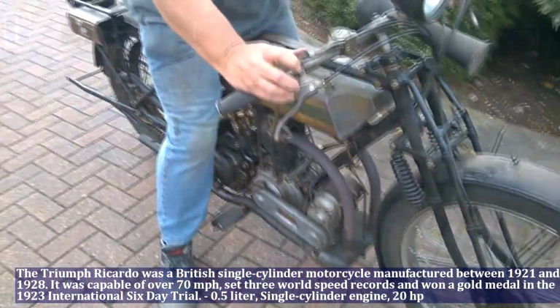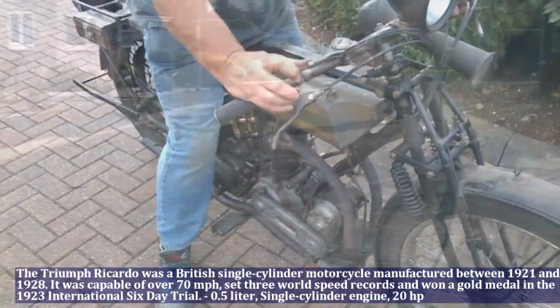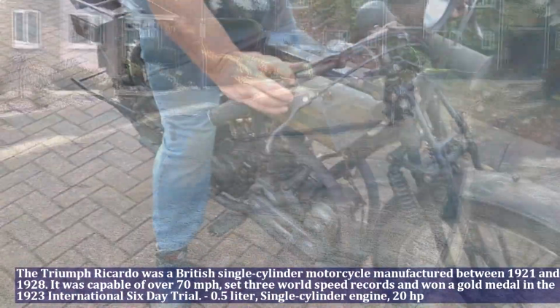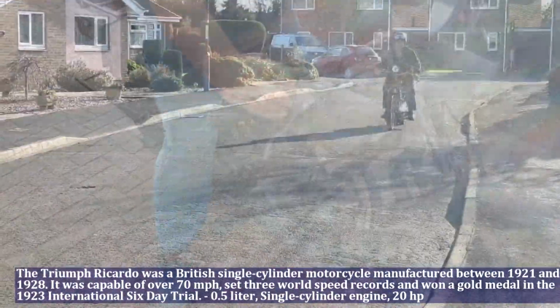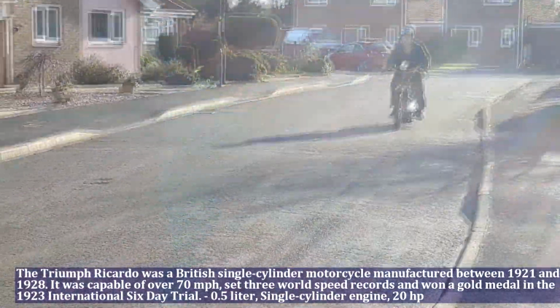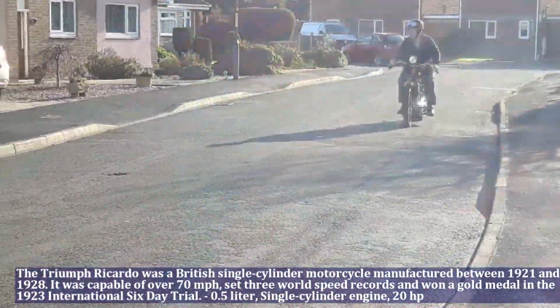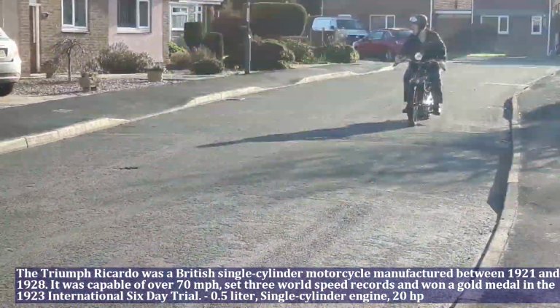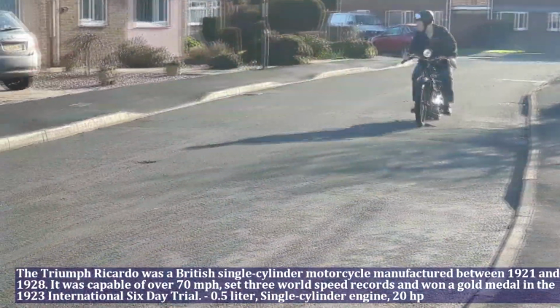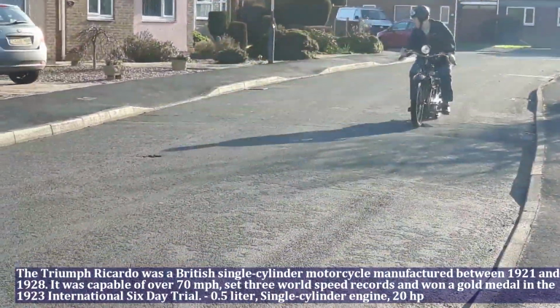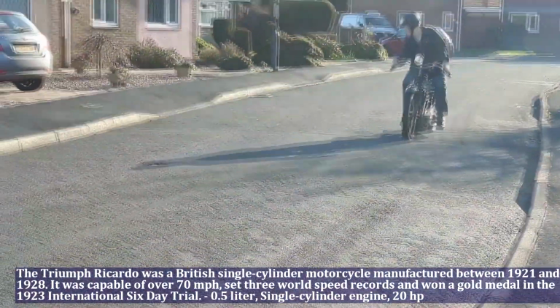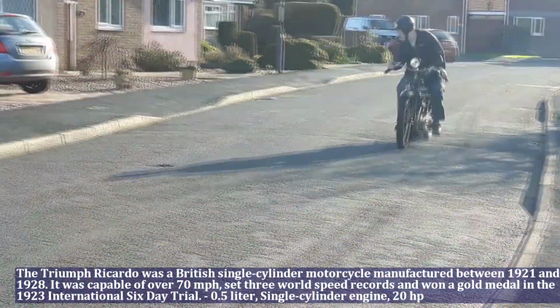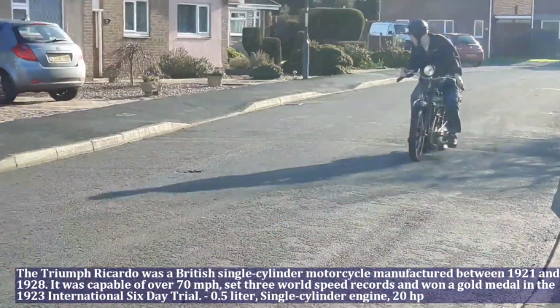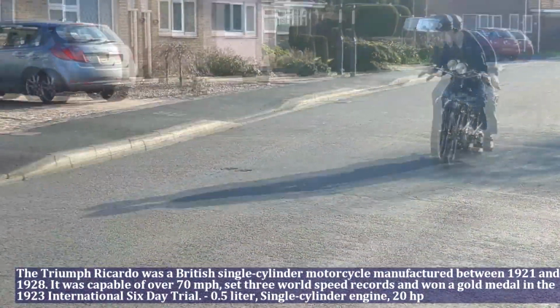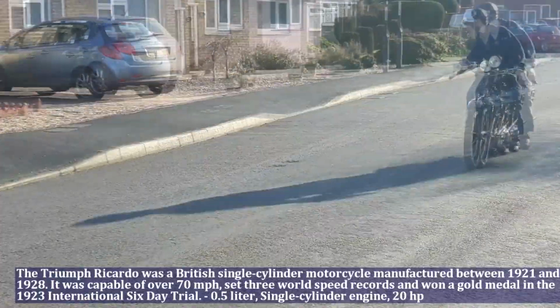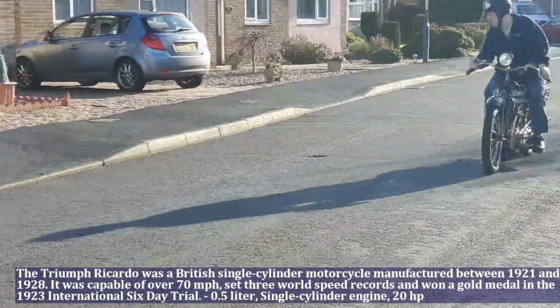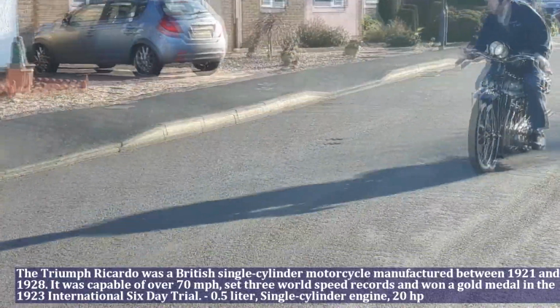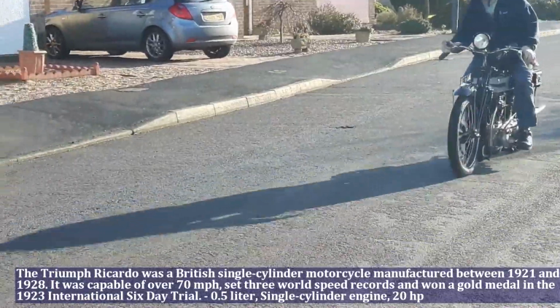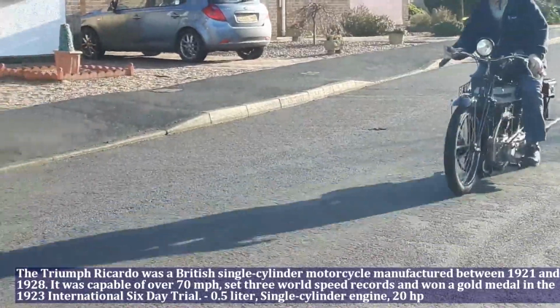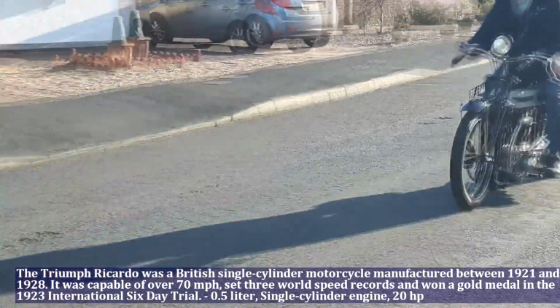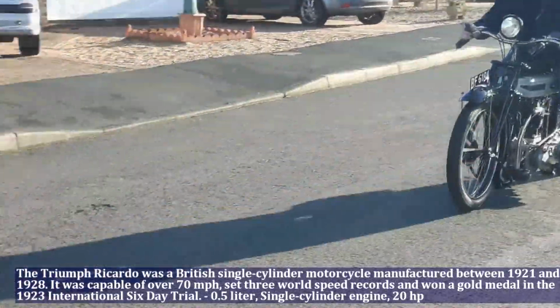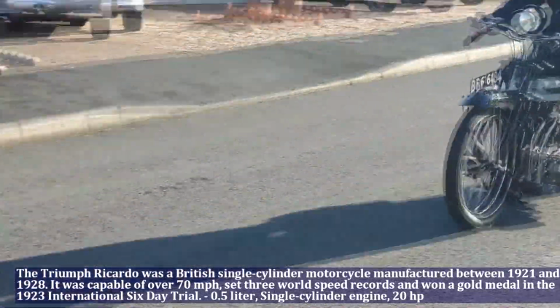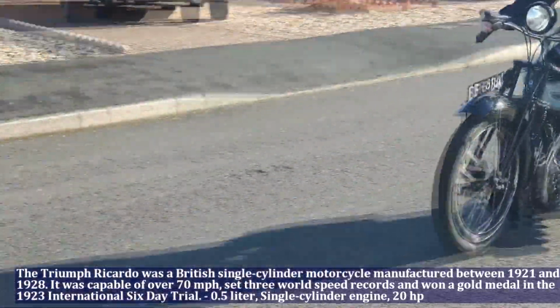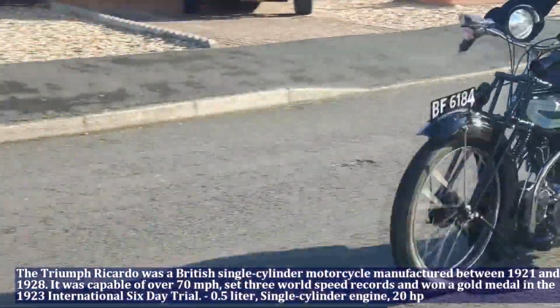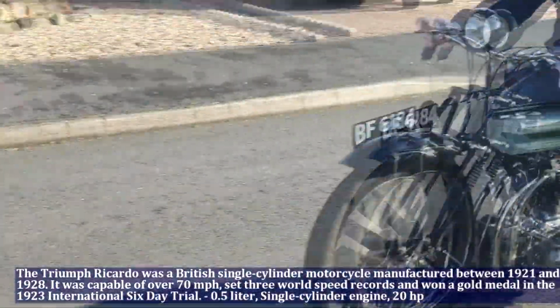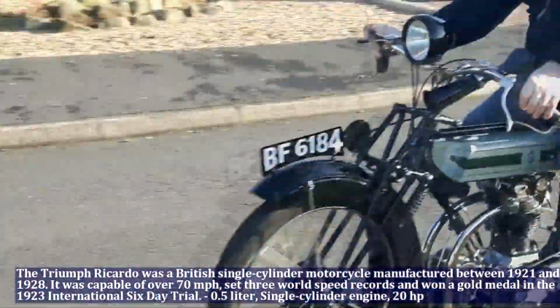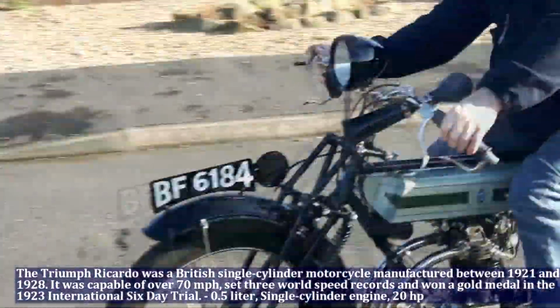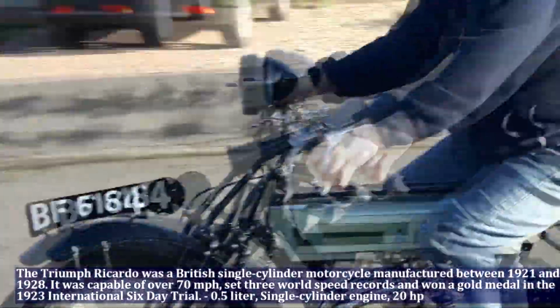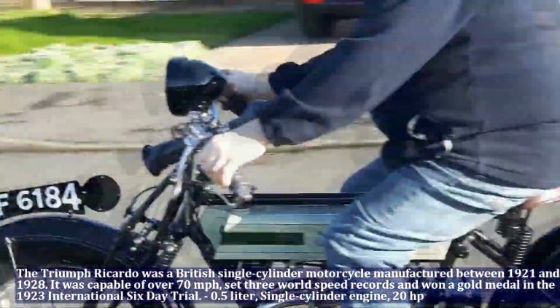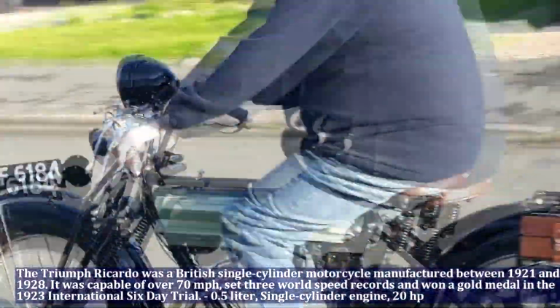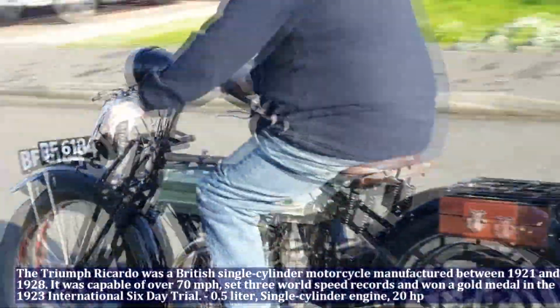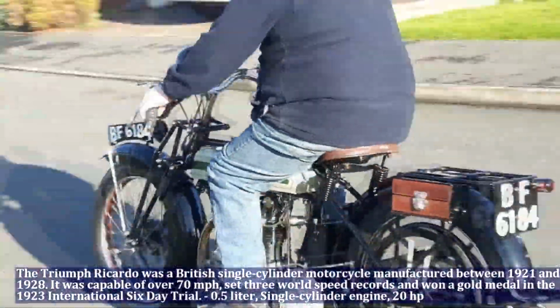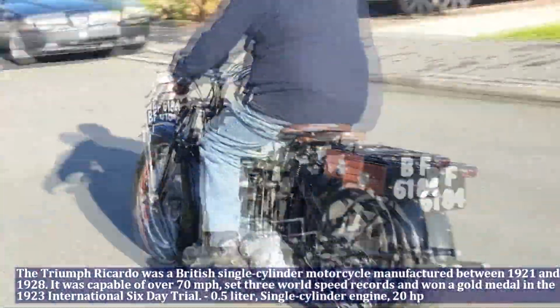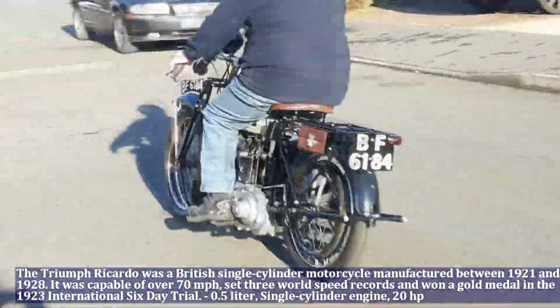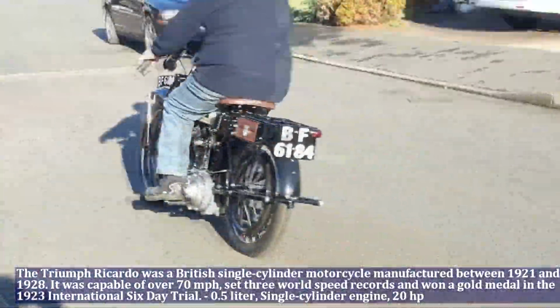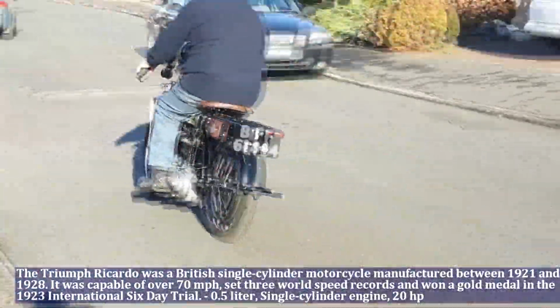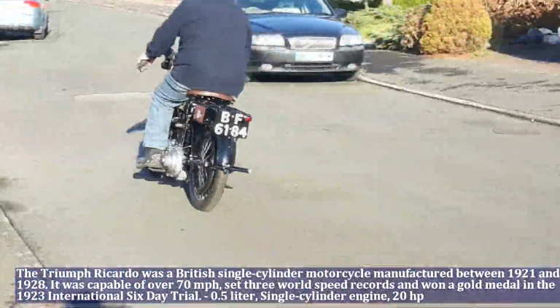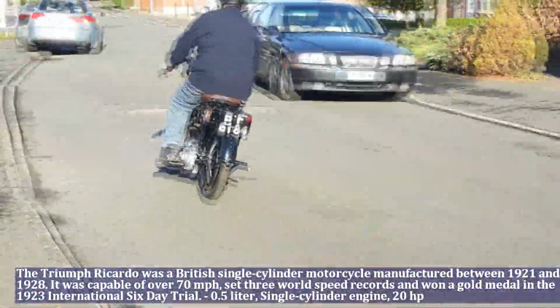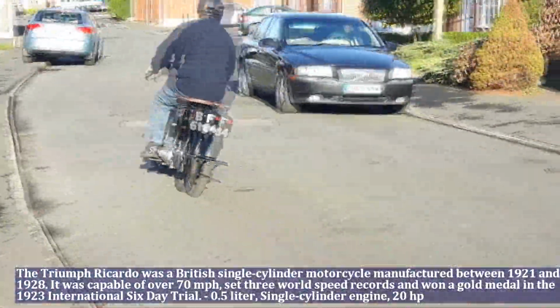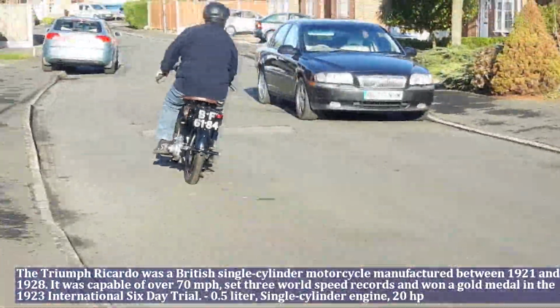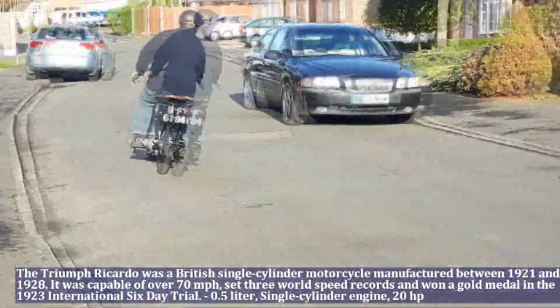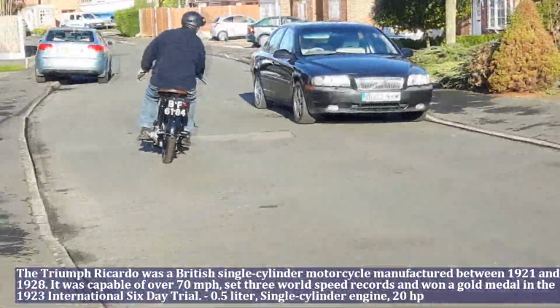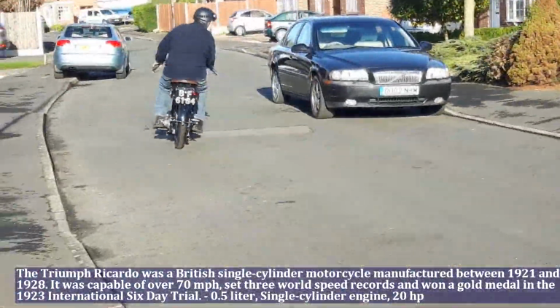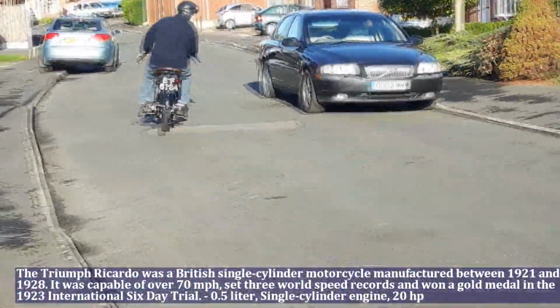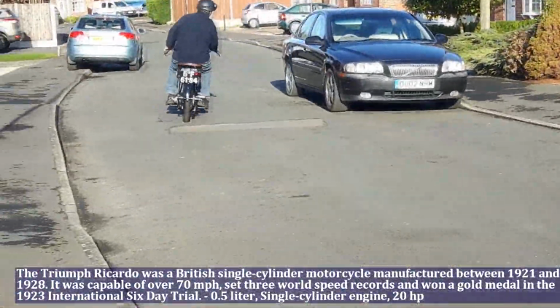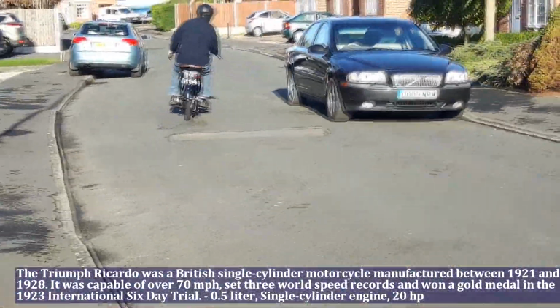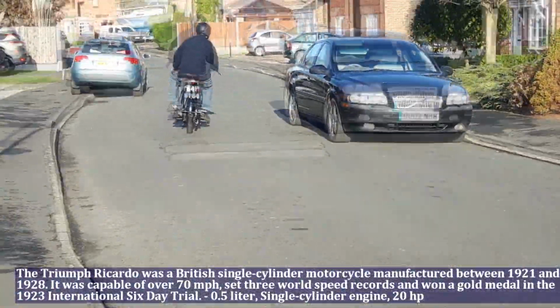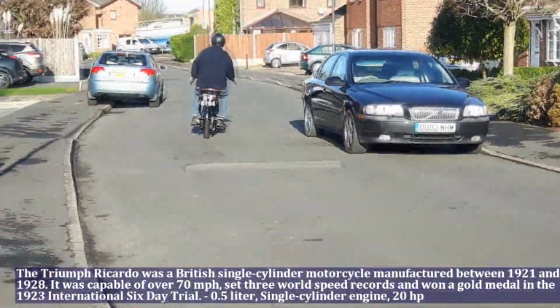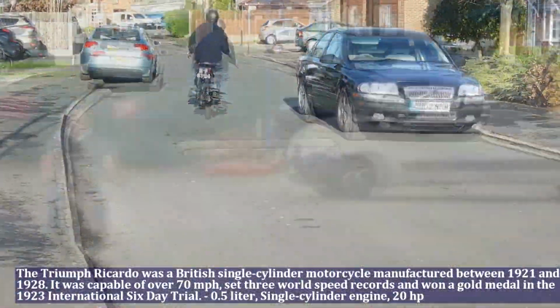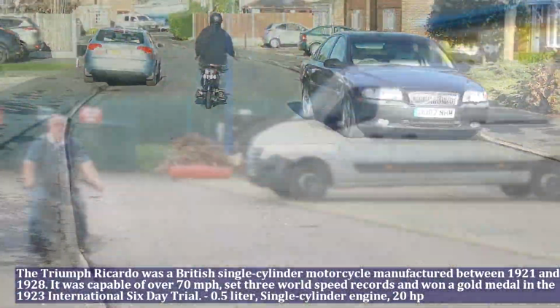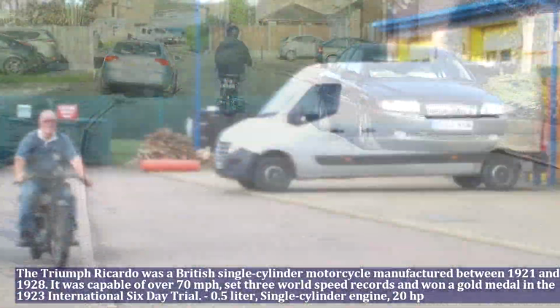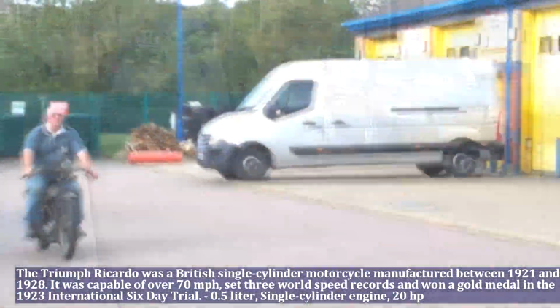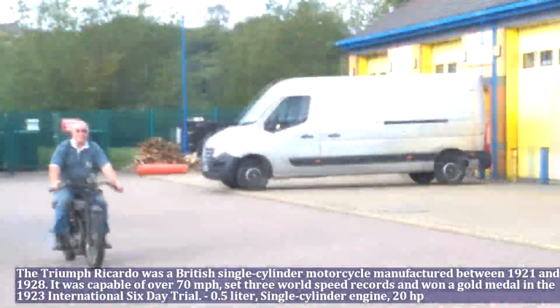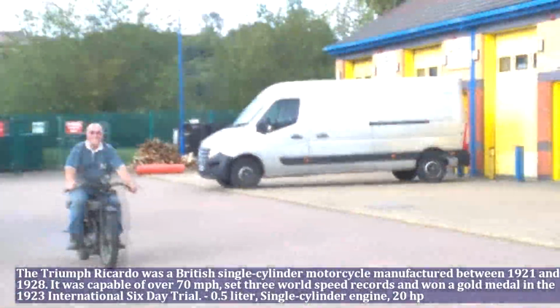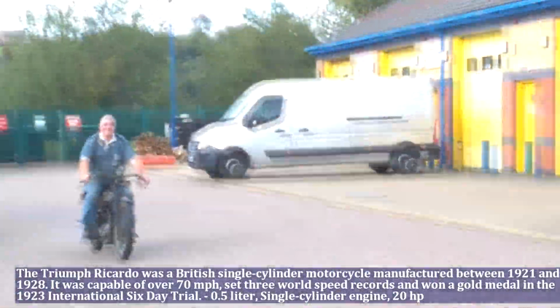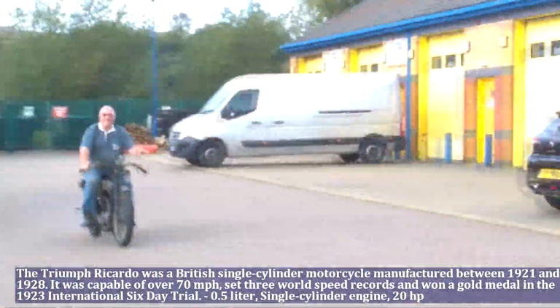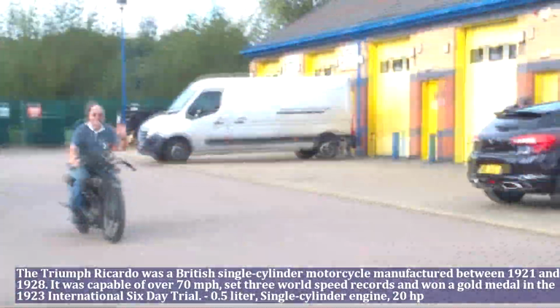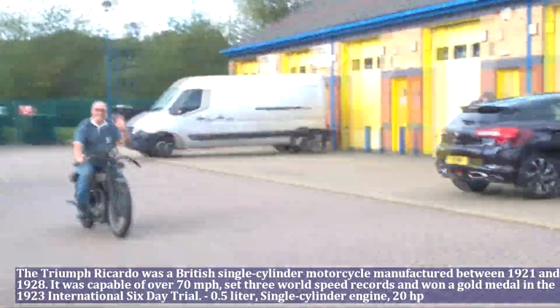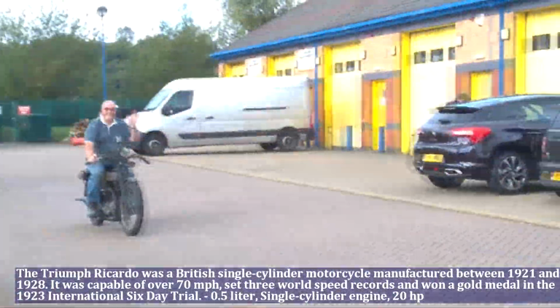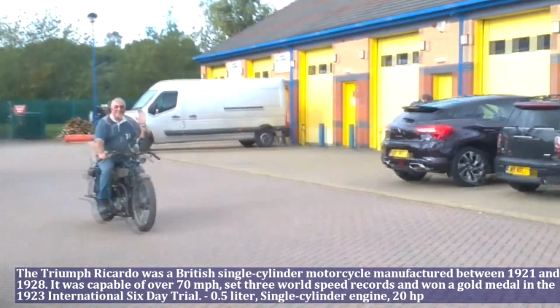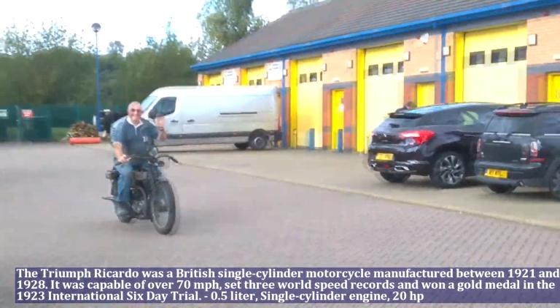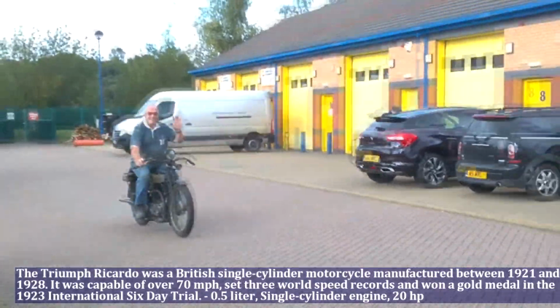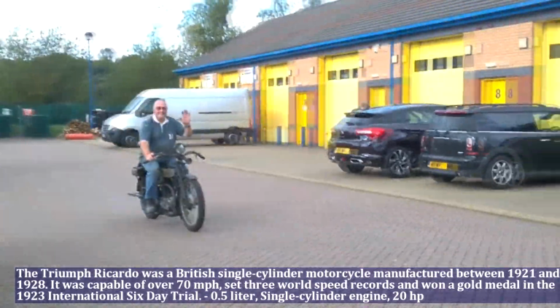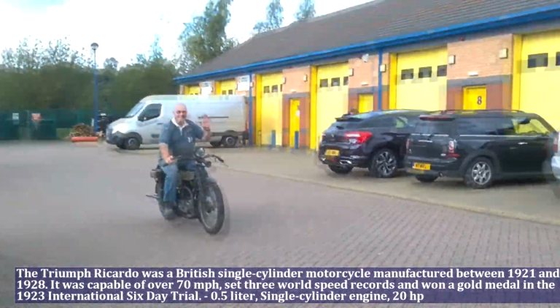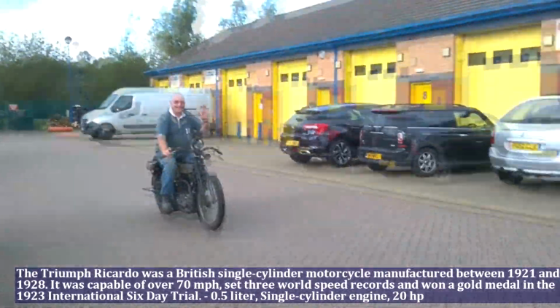The Triumph Ricardo has a 0.5 liter engine, single cylinder, and produces 20 HP.